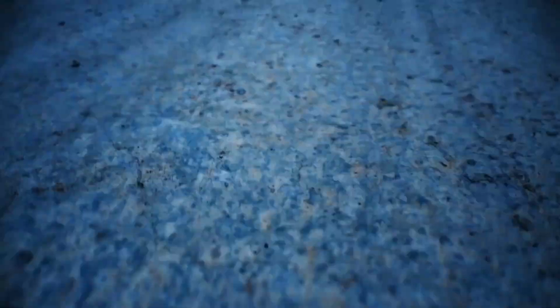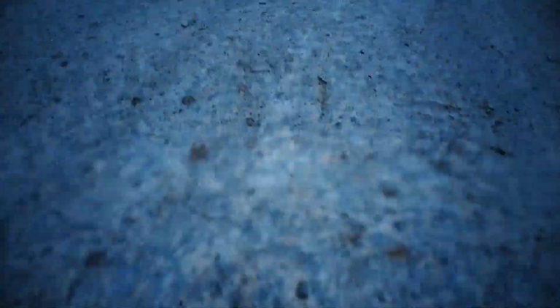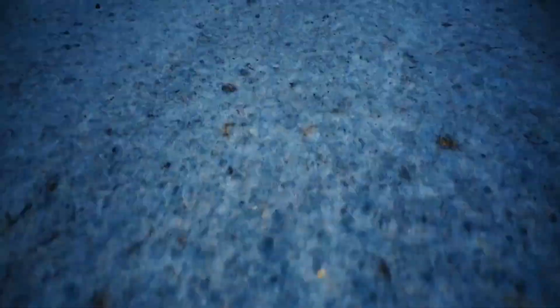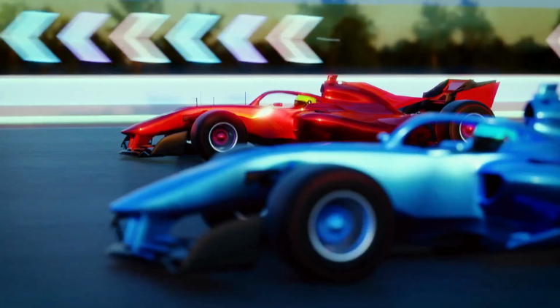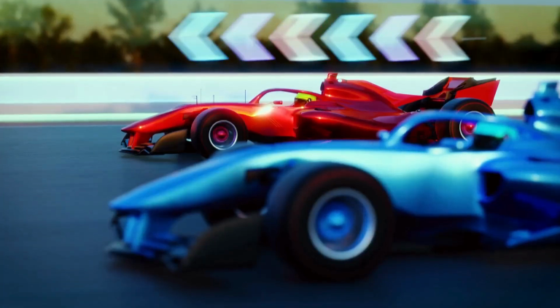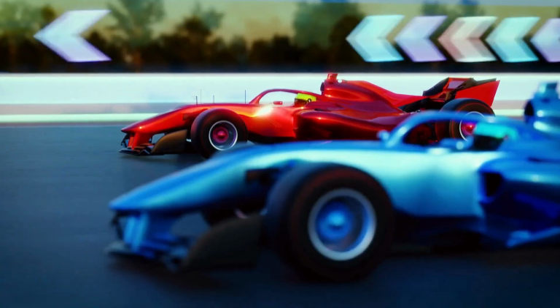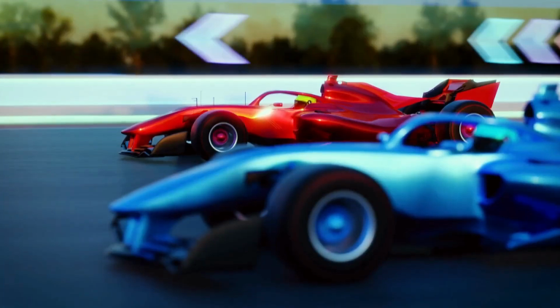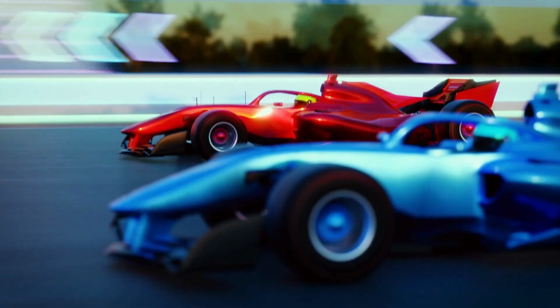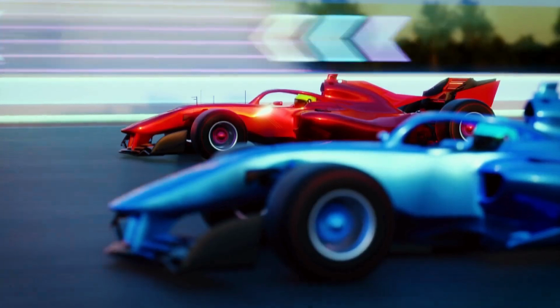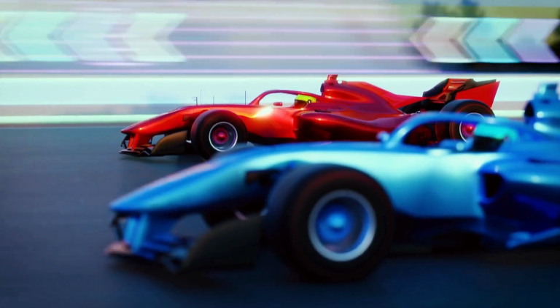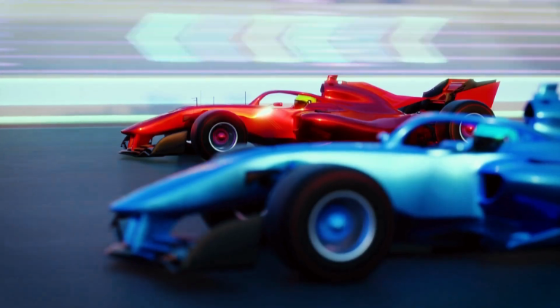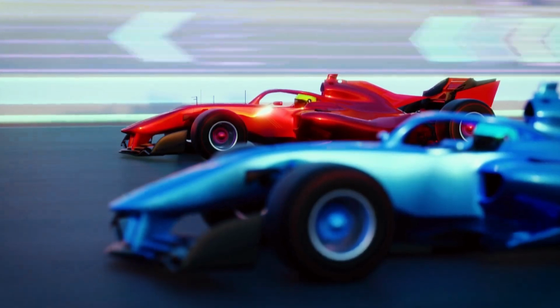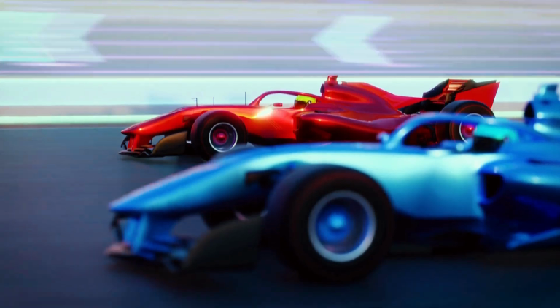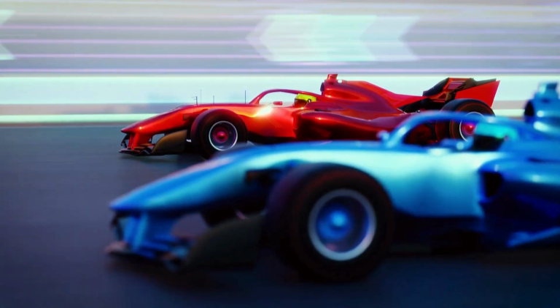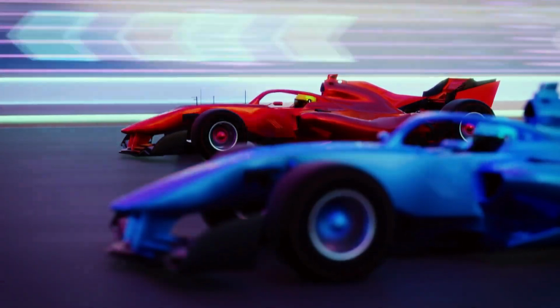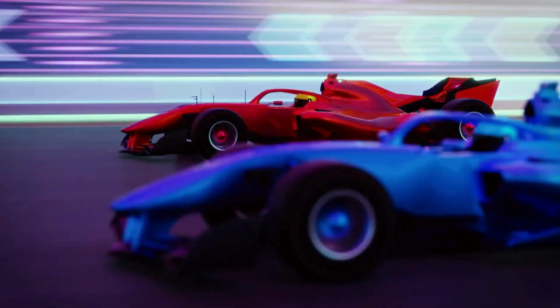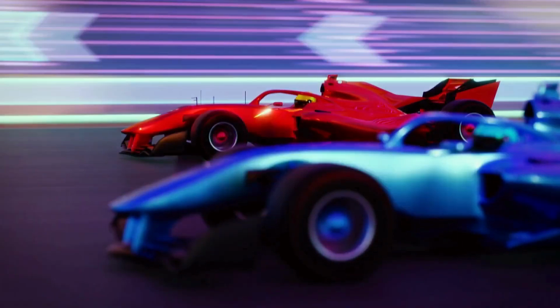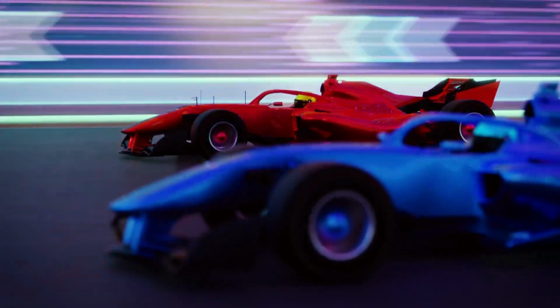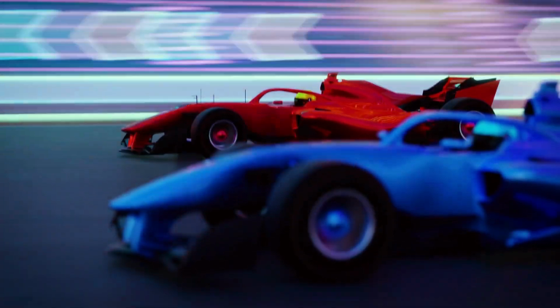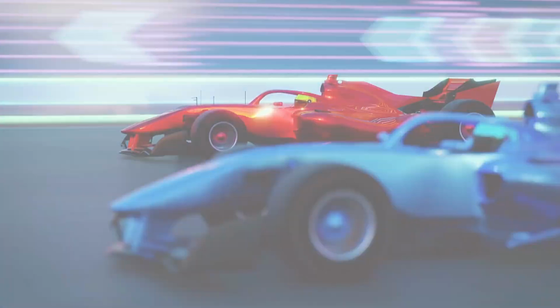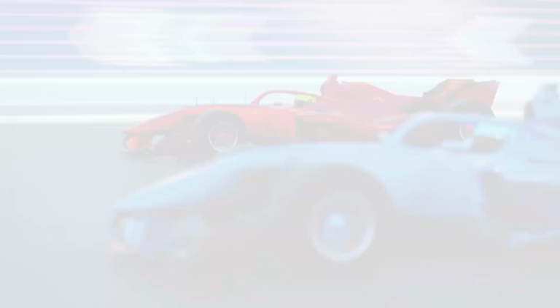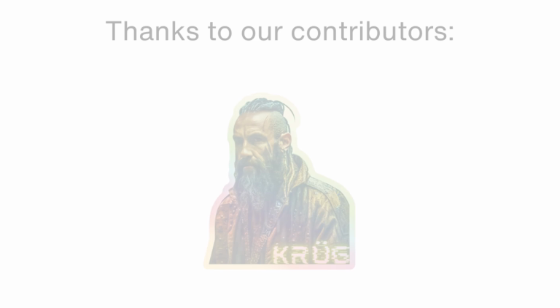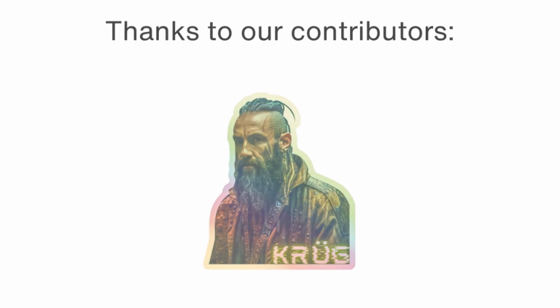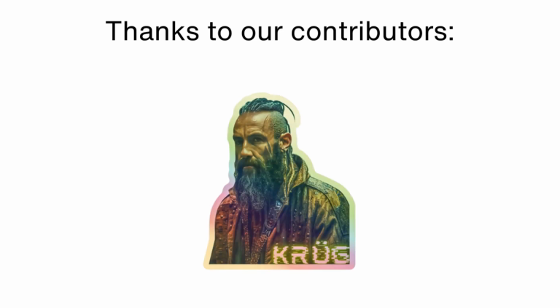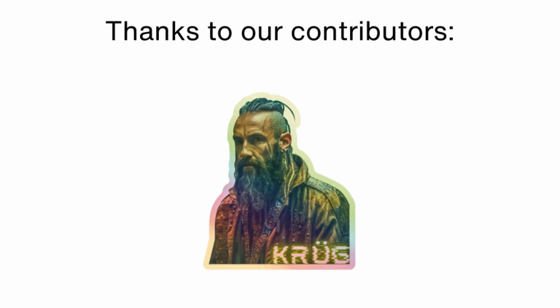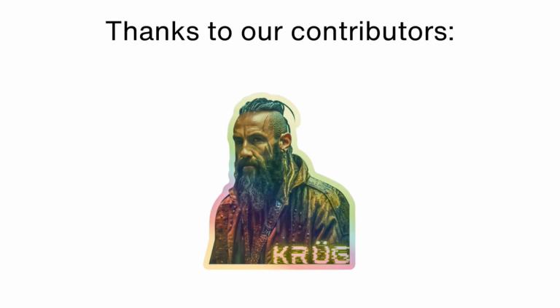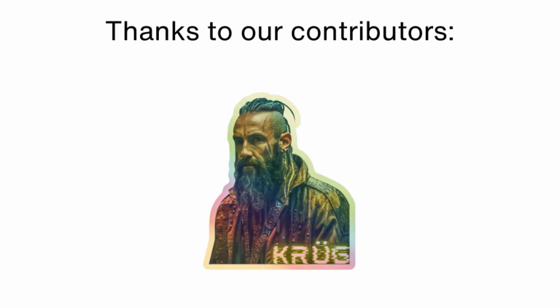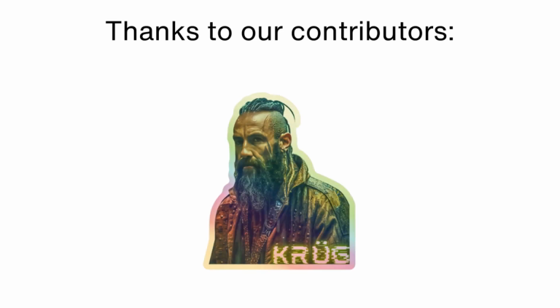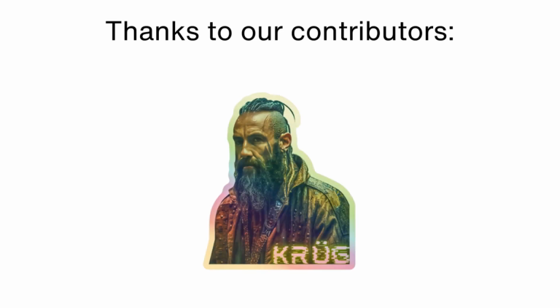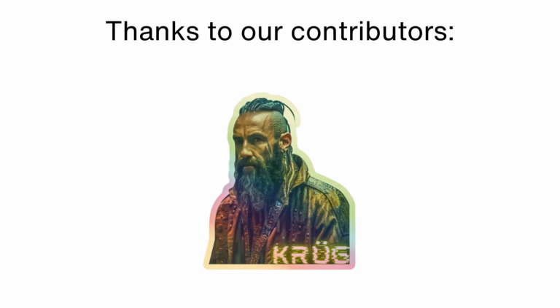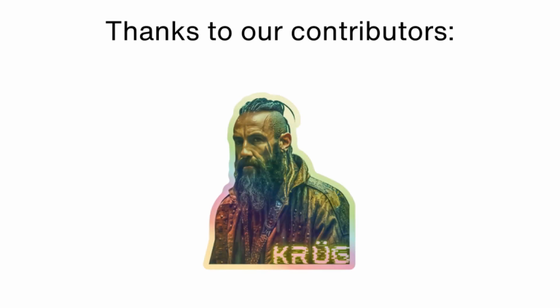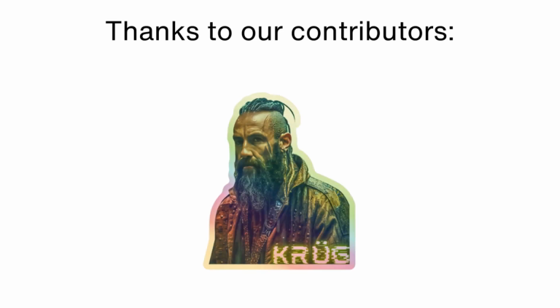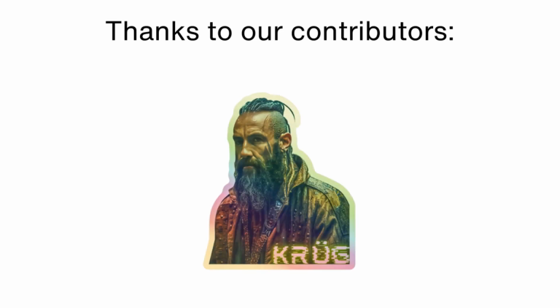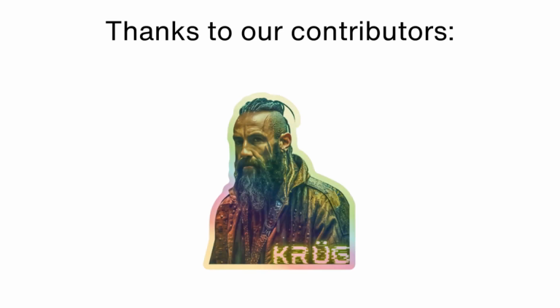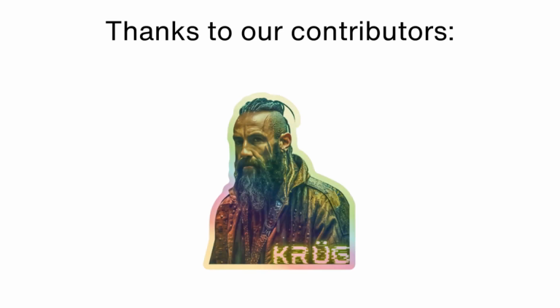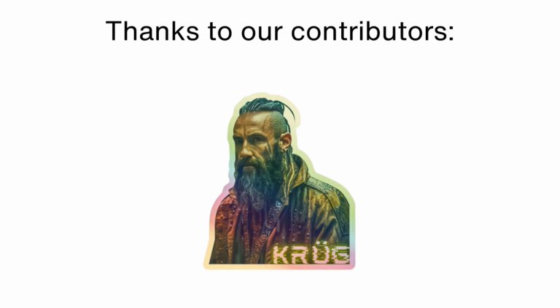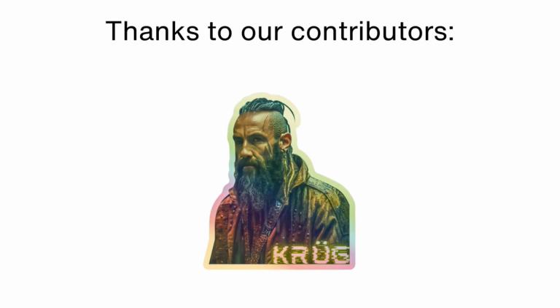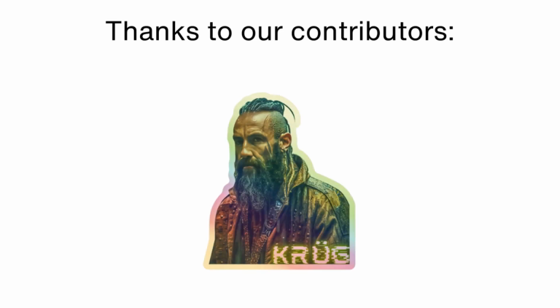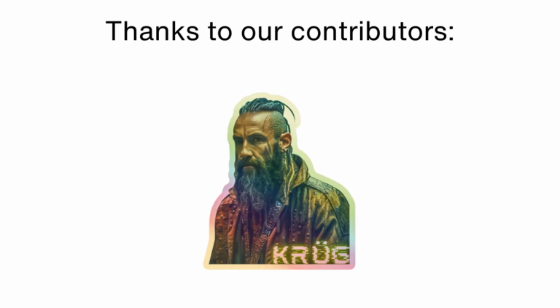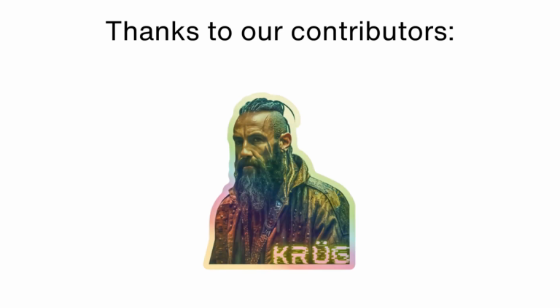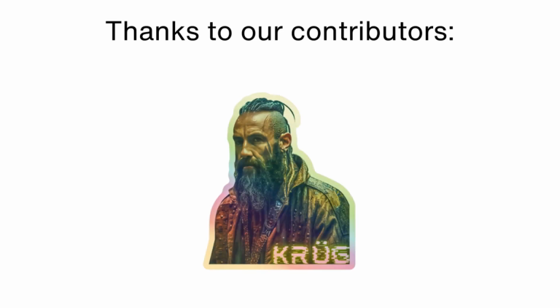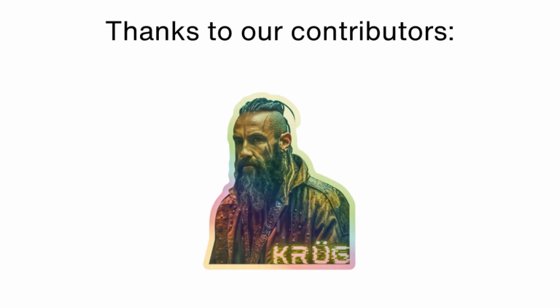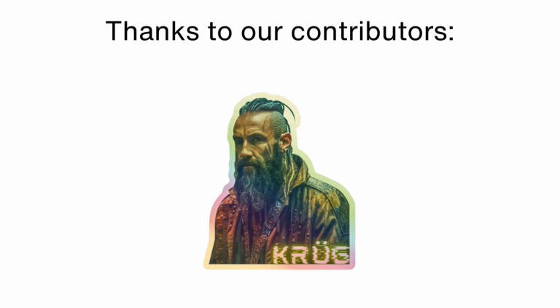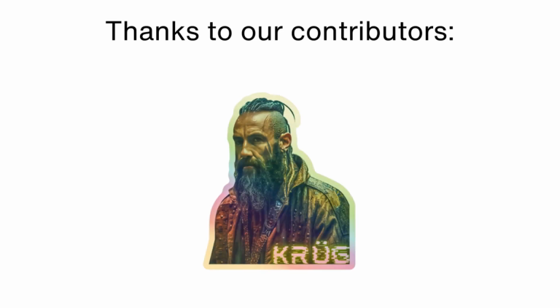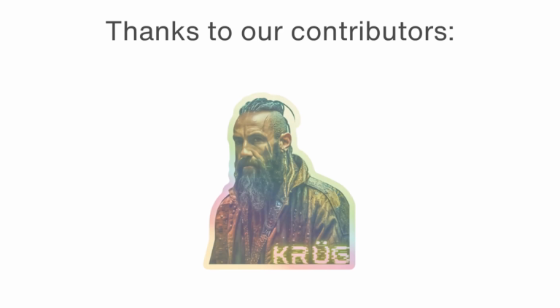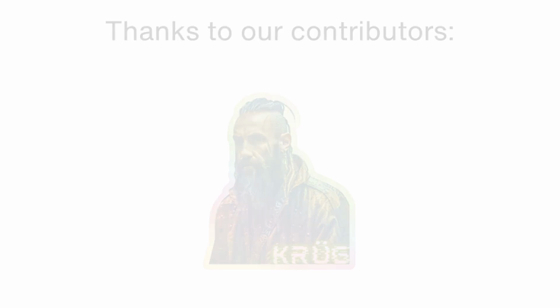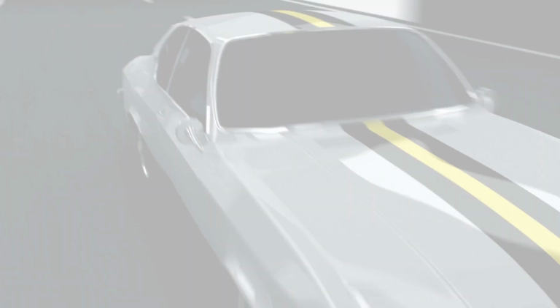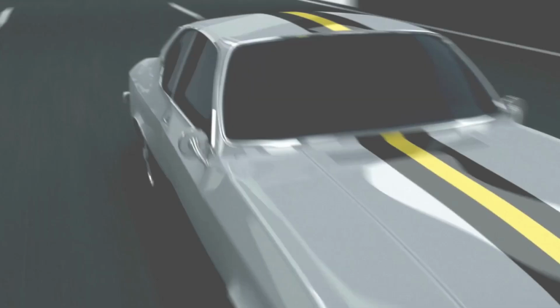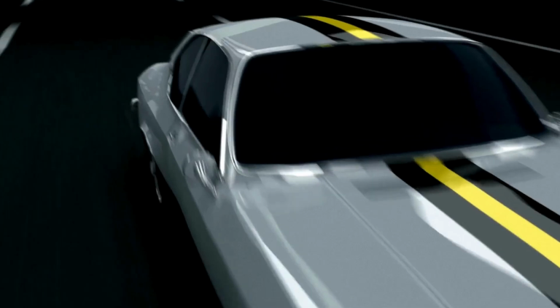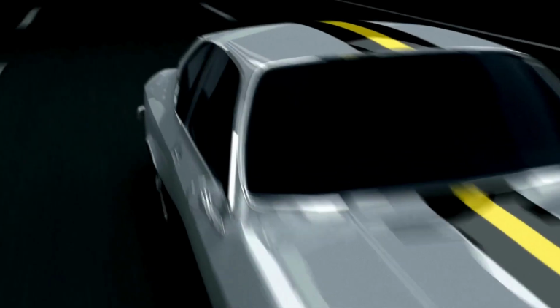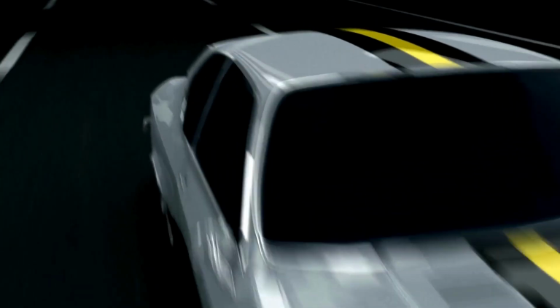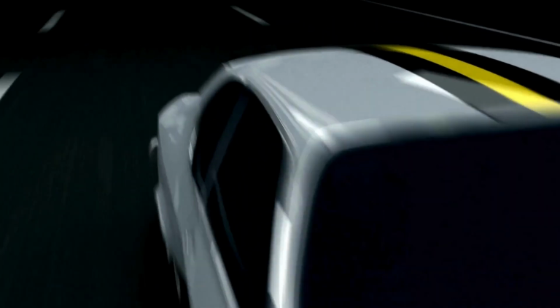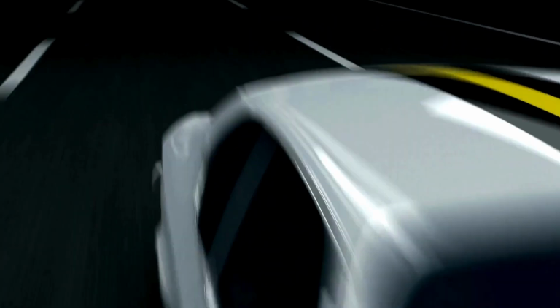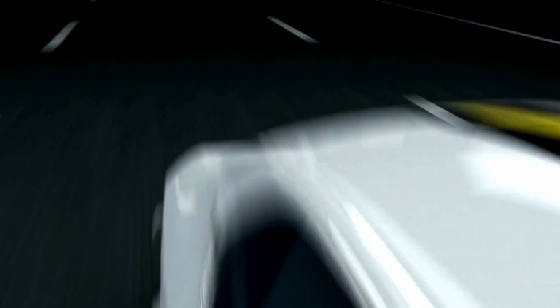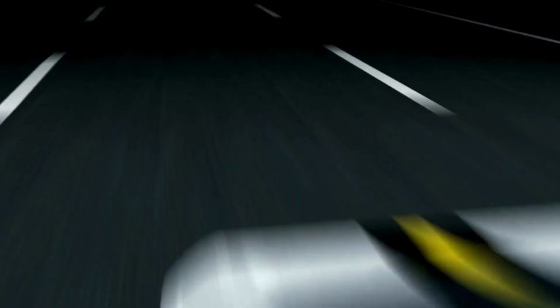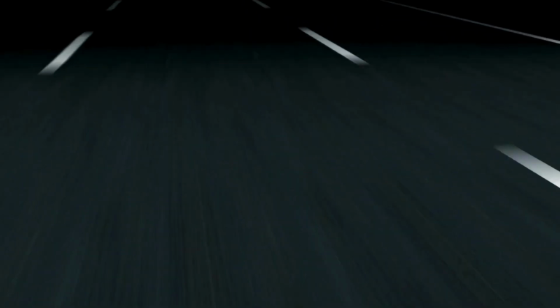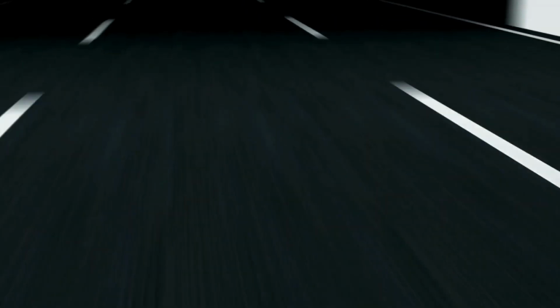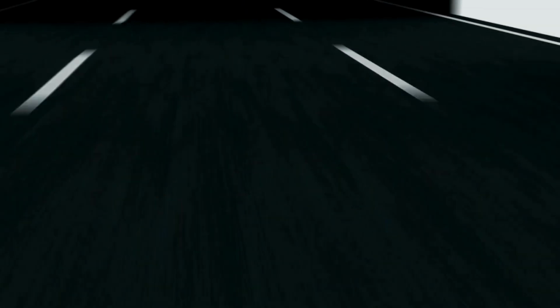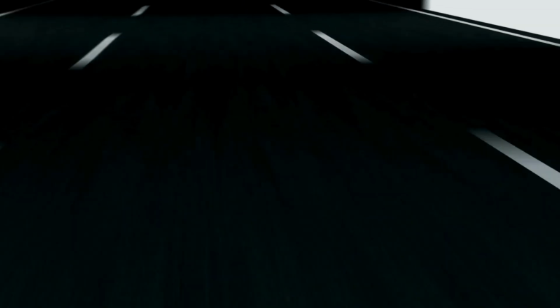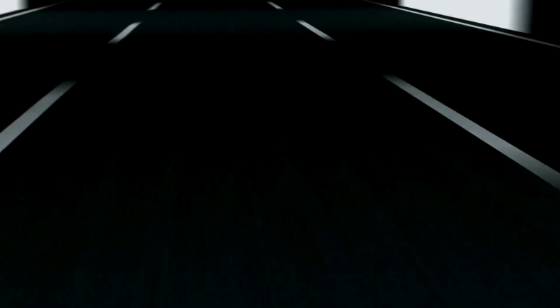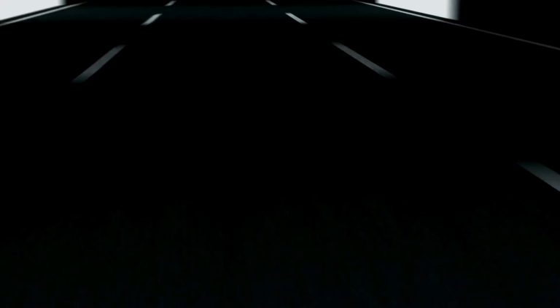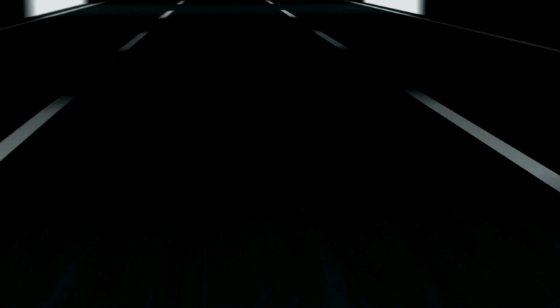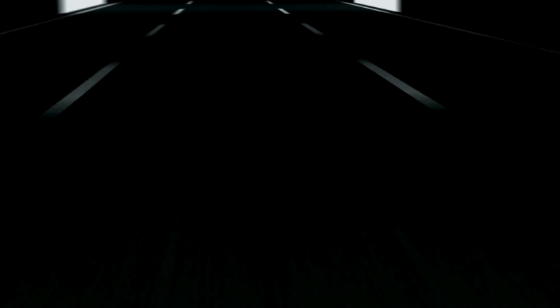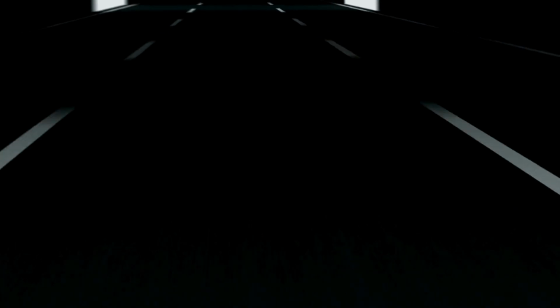Please like the video and if it was useful consider supporting us on Patreon. Thank you for watching and see you later.